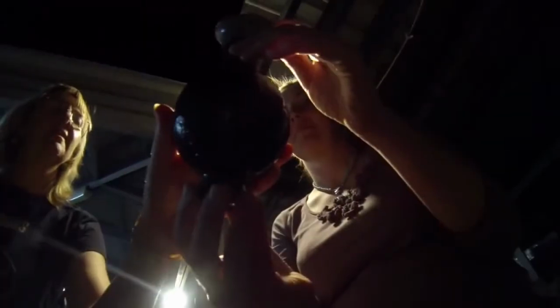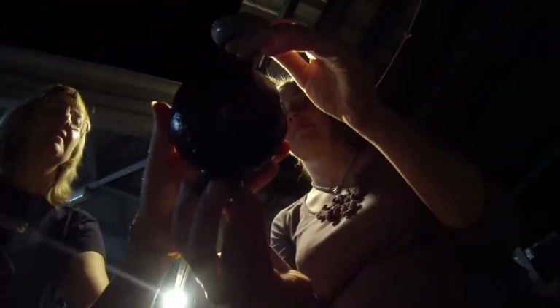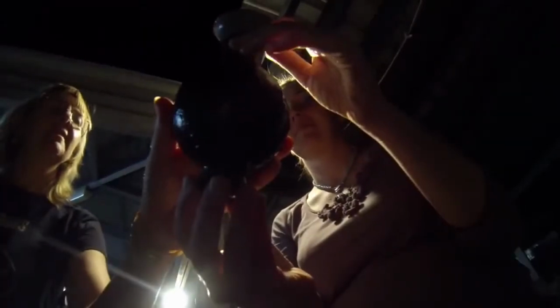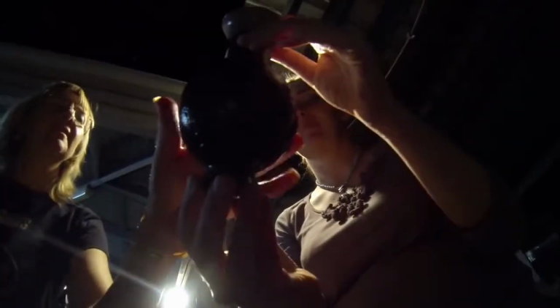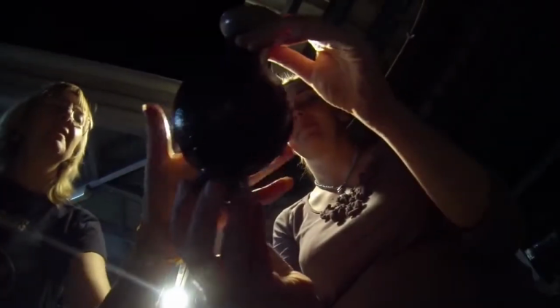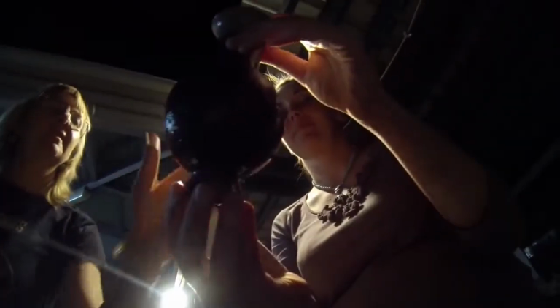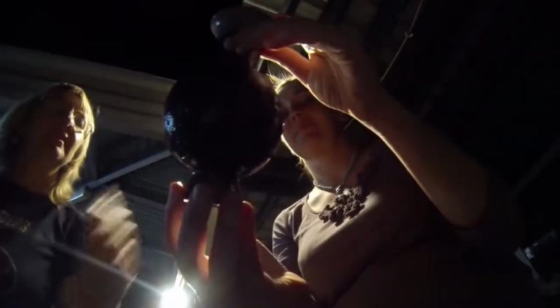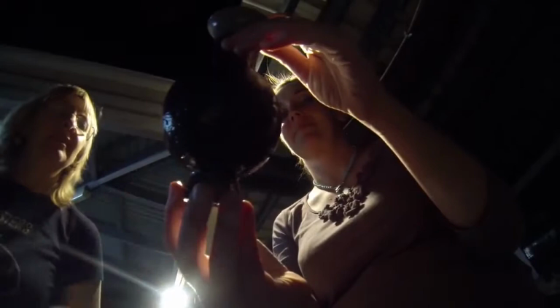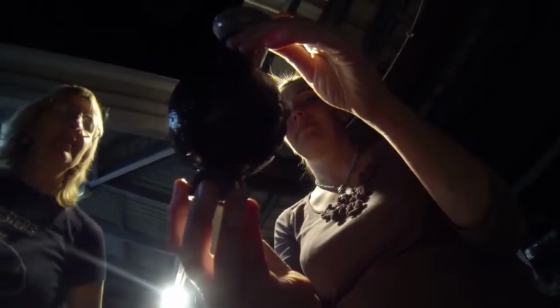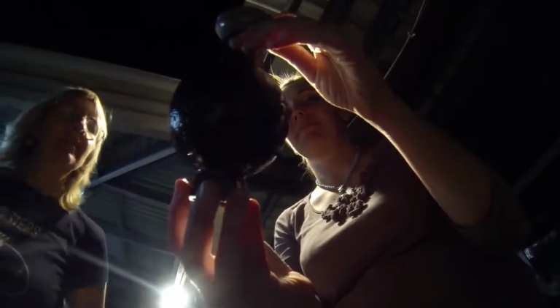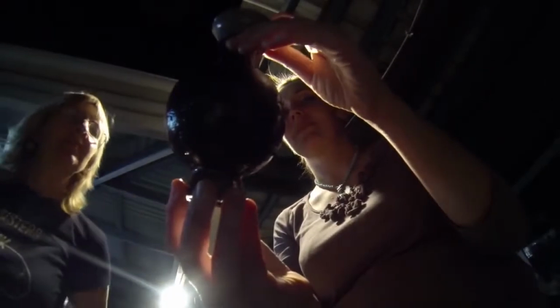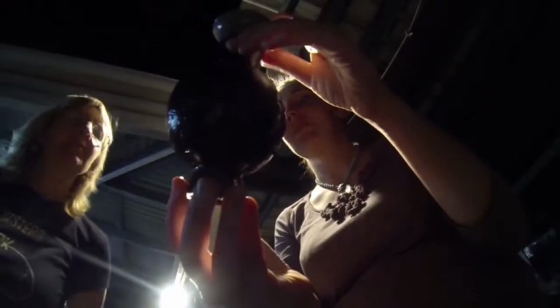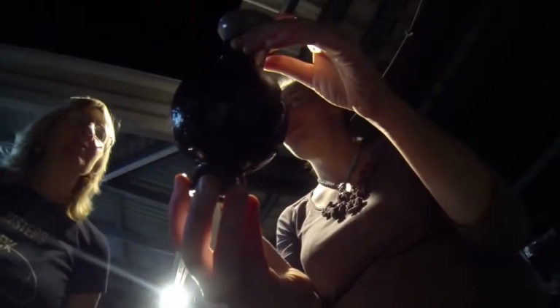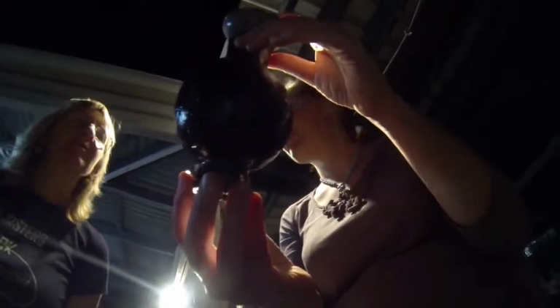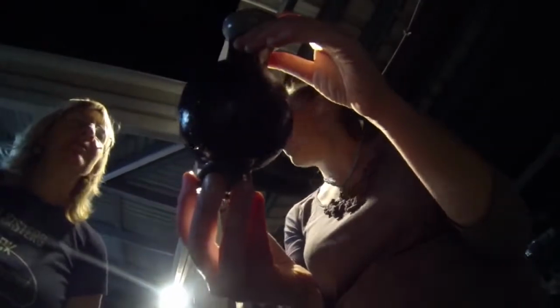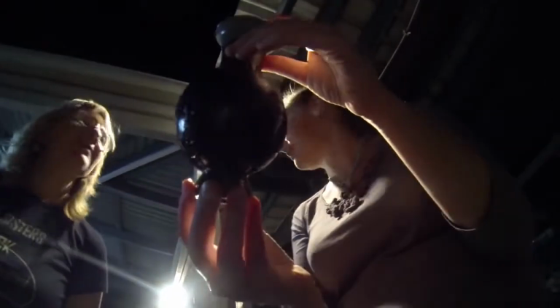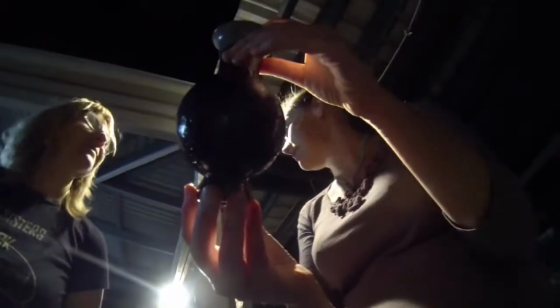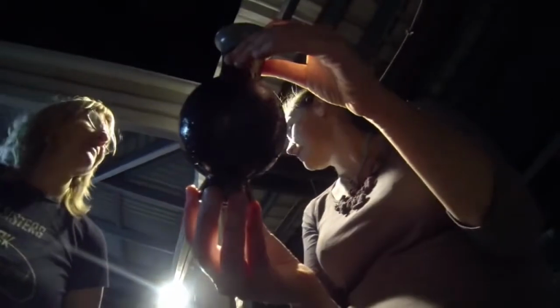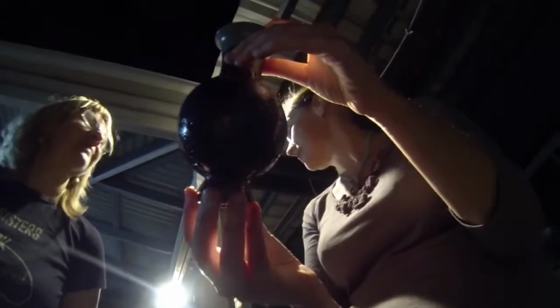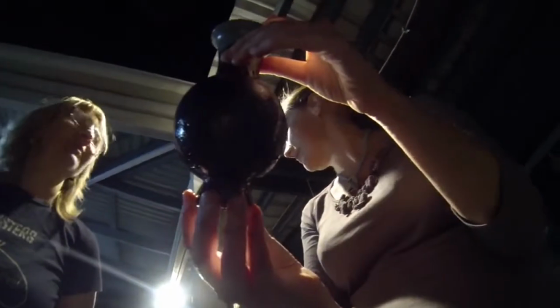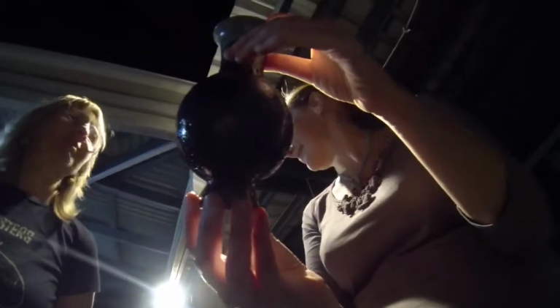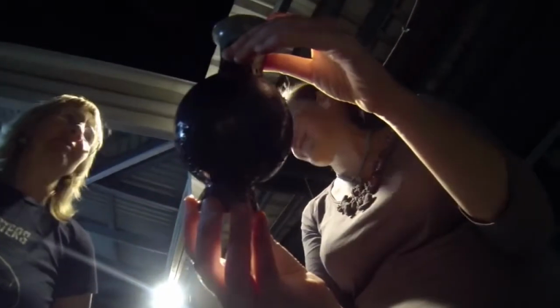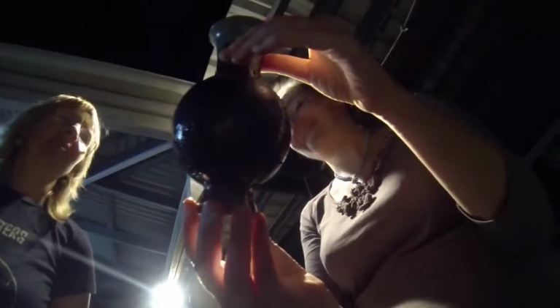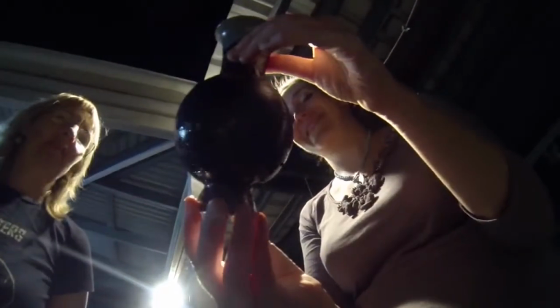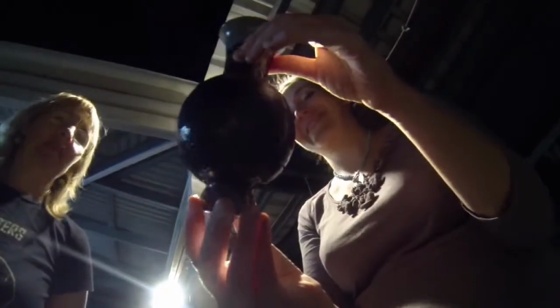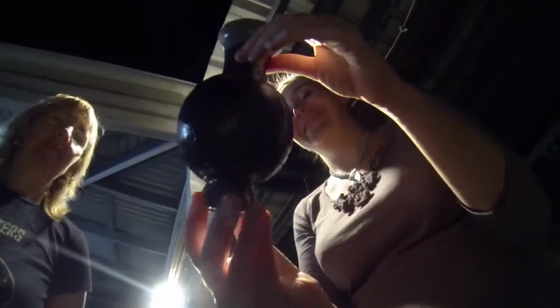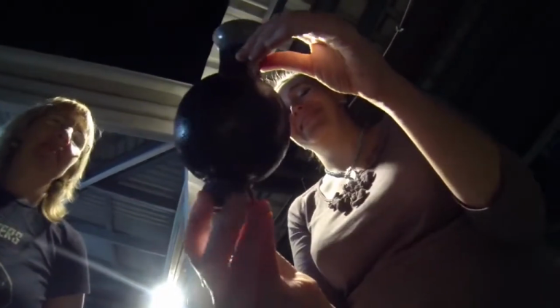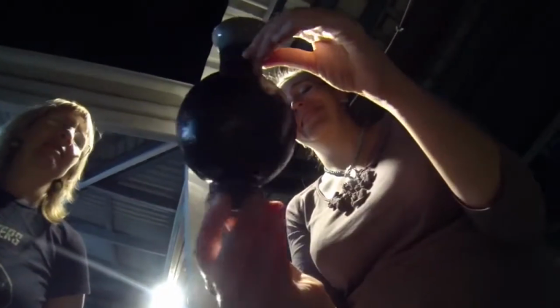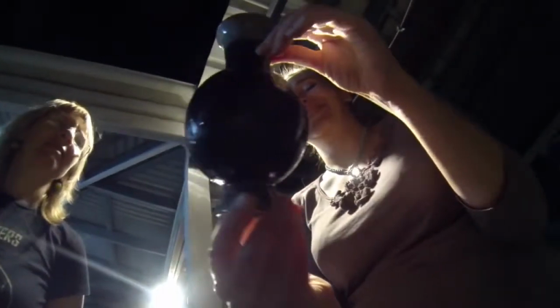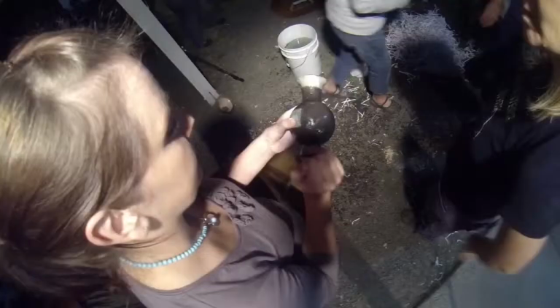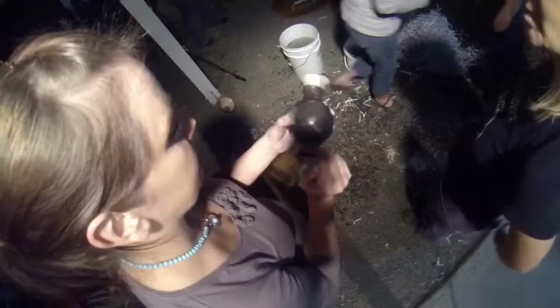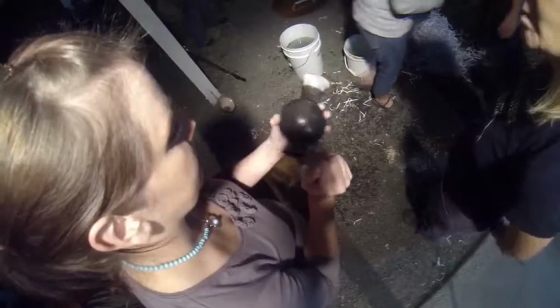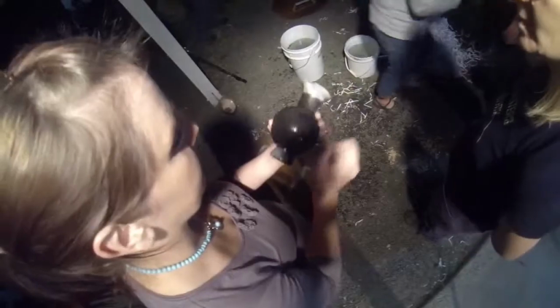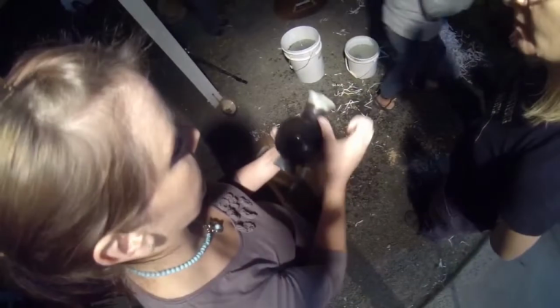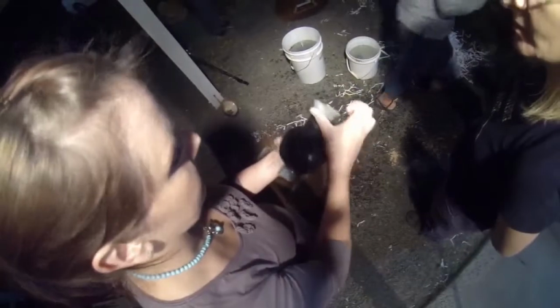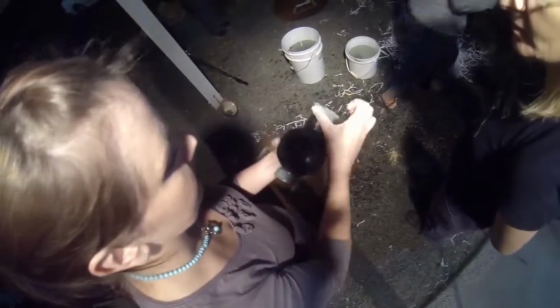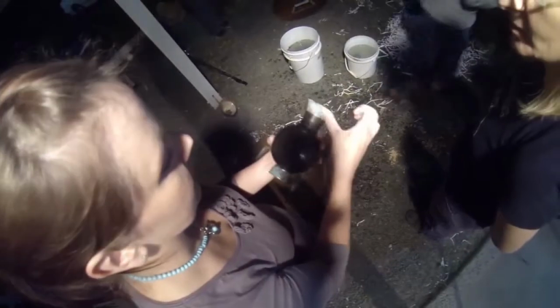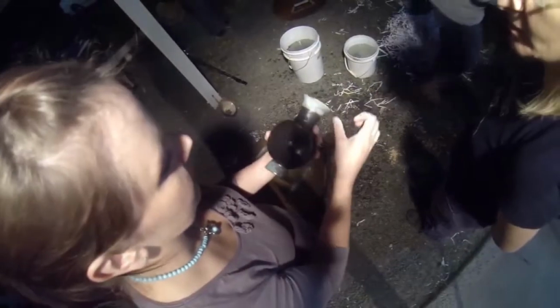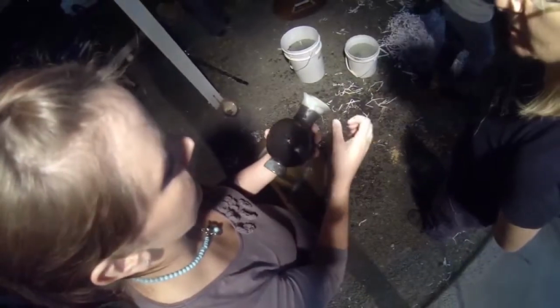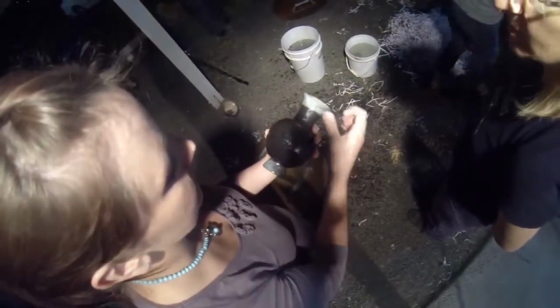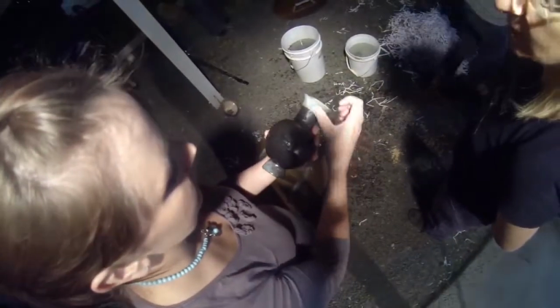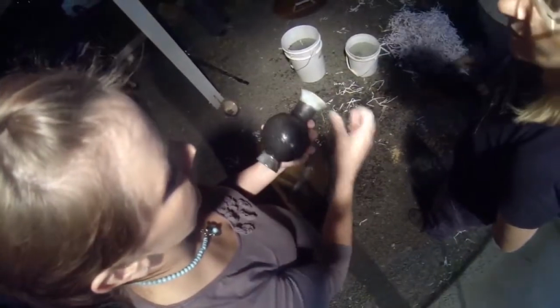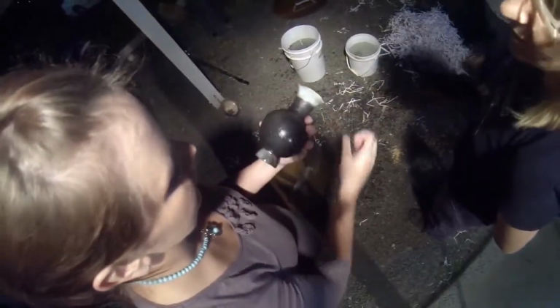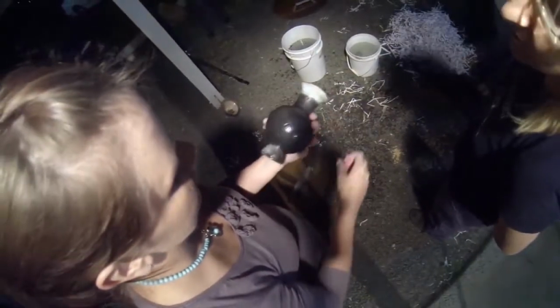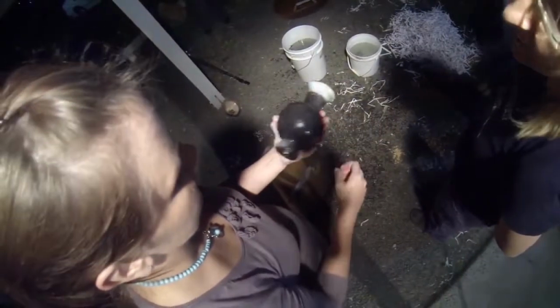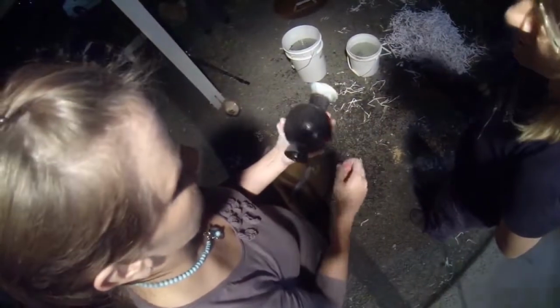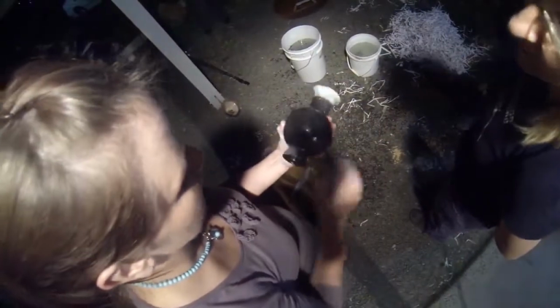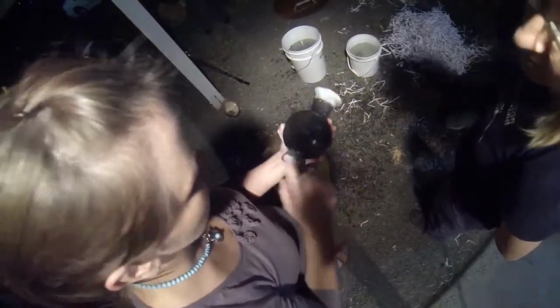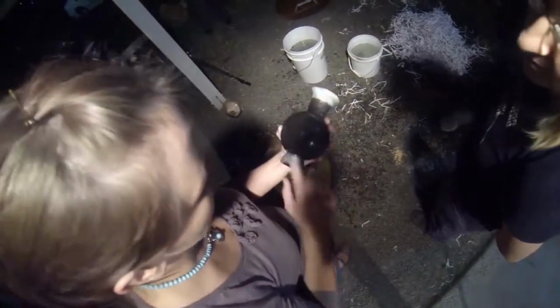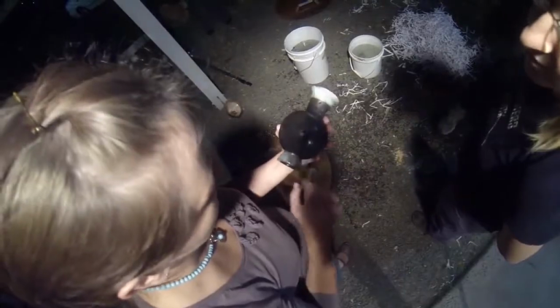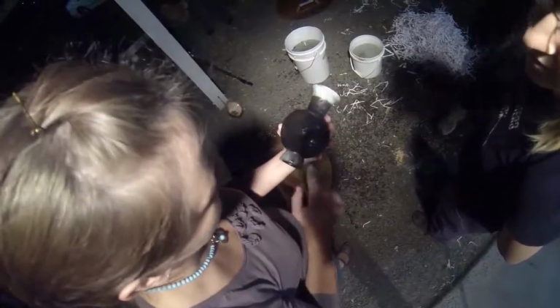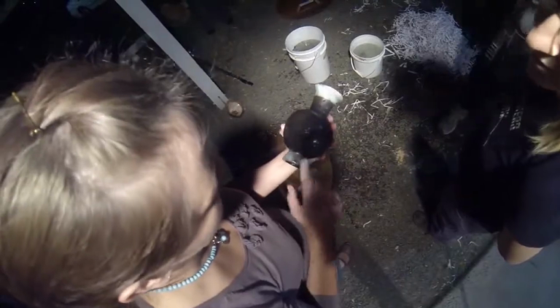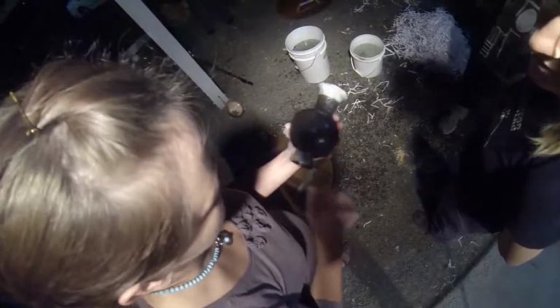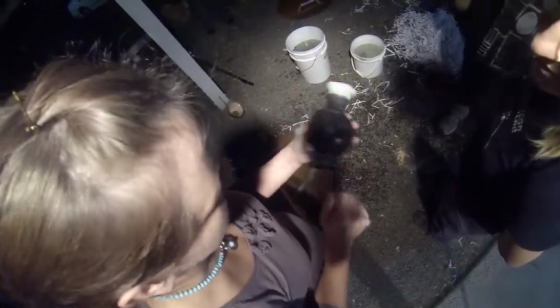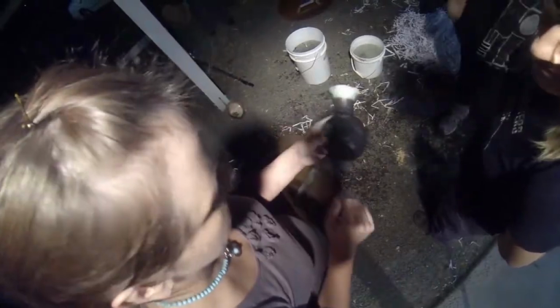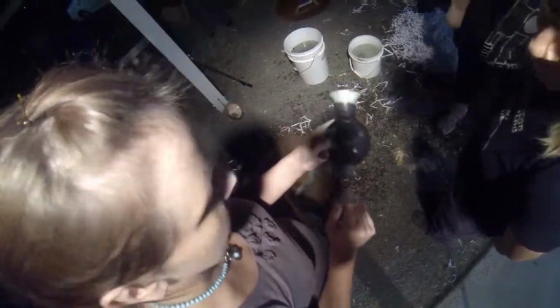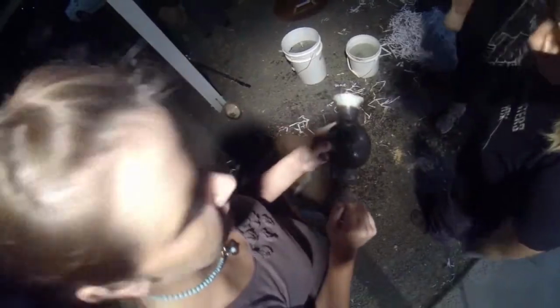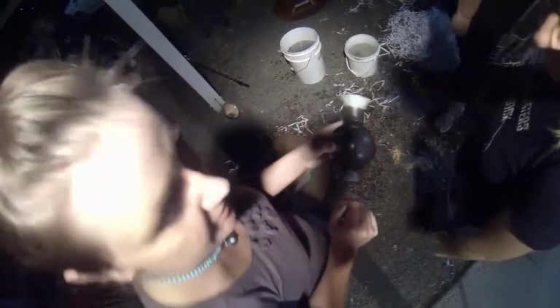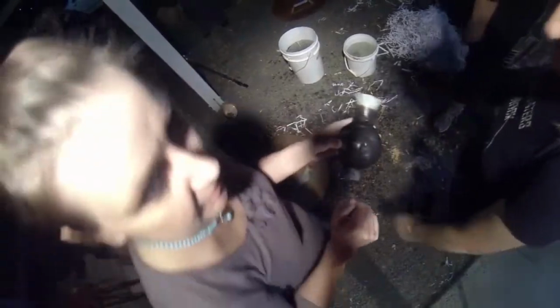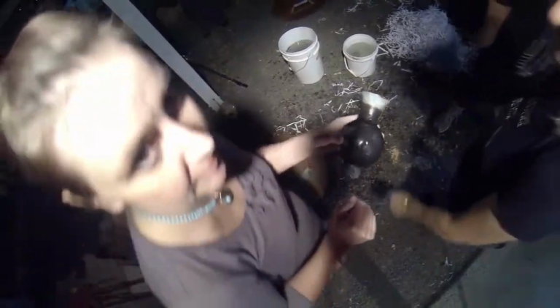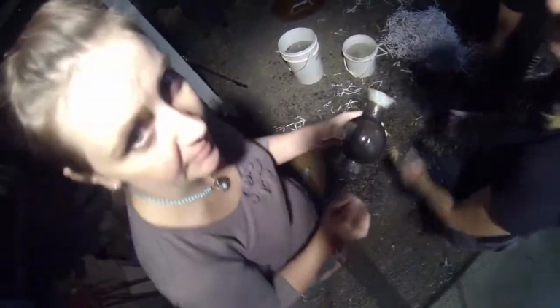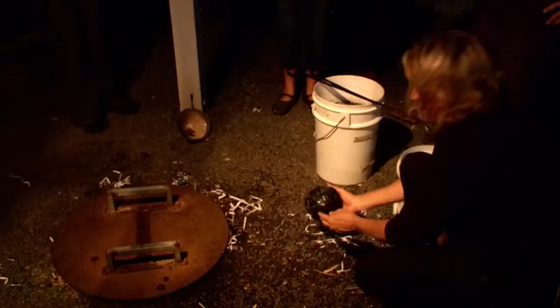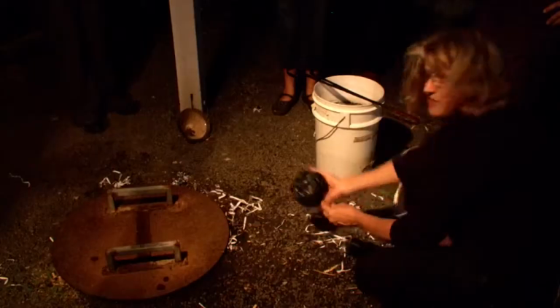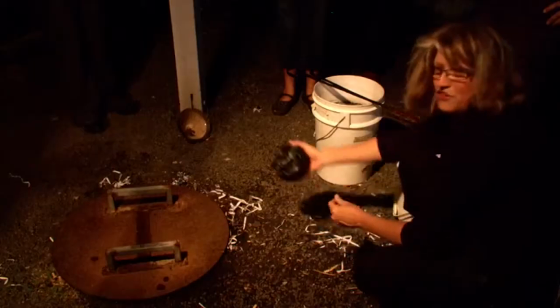Raw unglazed clay turns black and glazes can develop spectacular lustres.